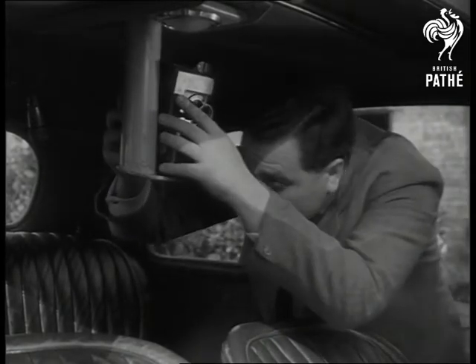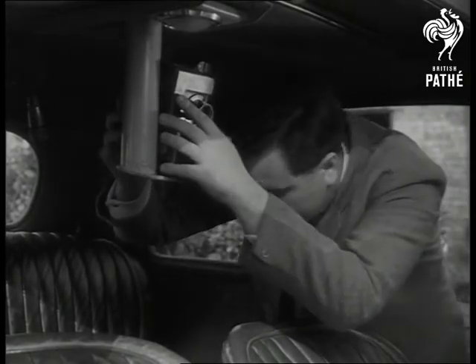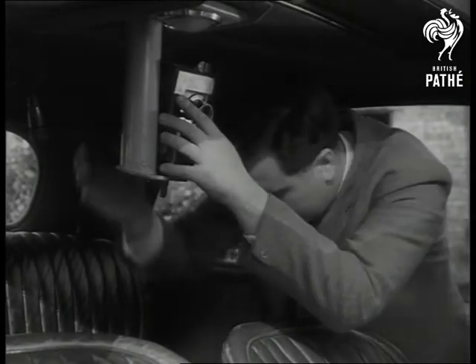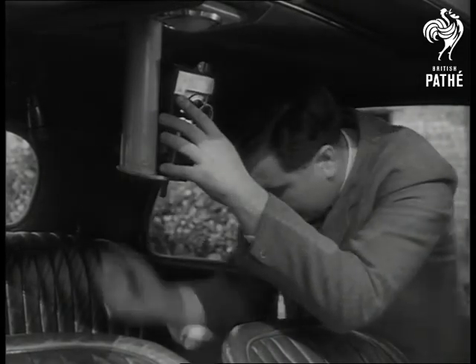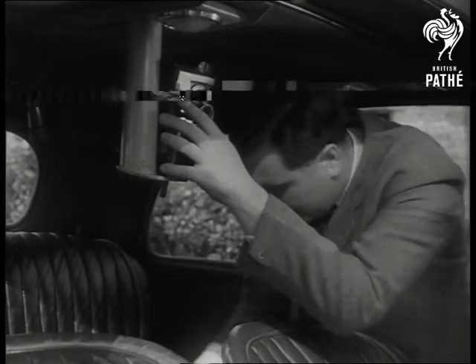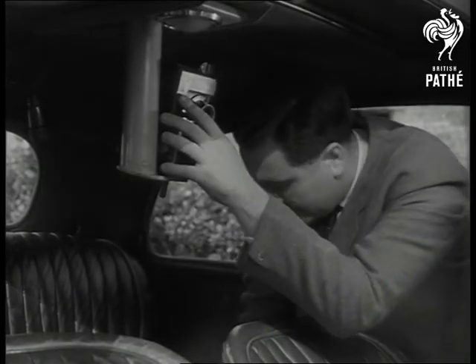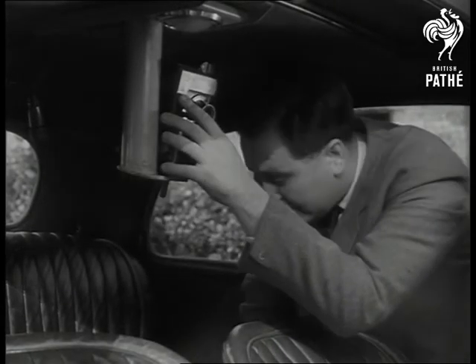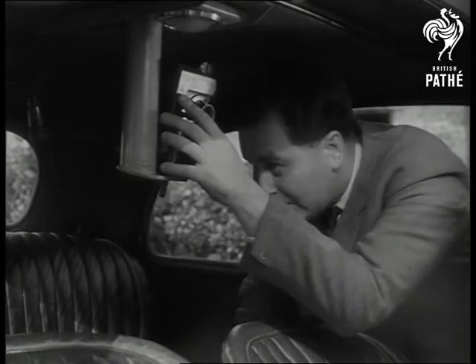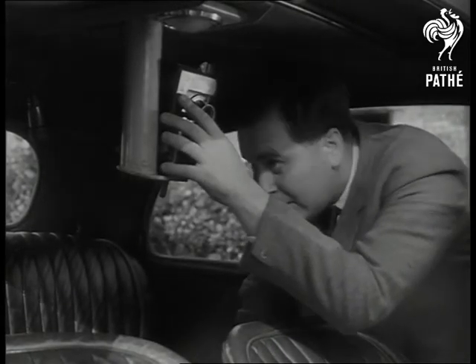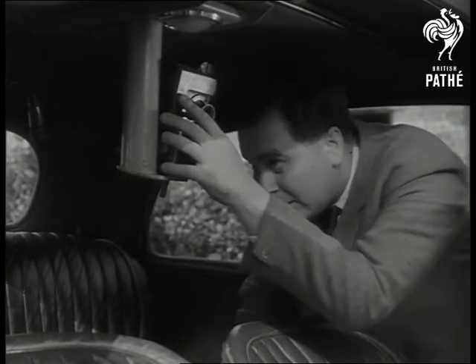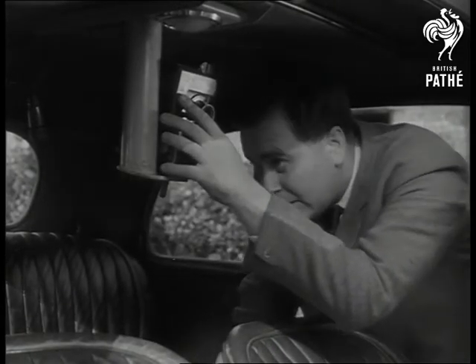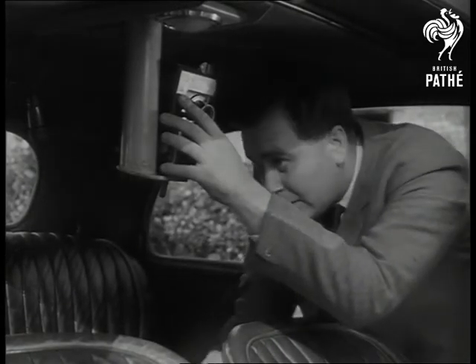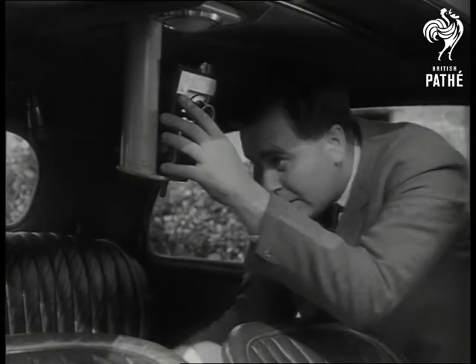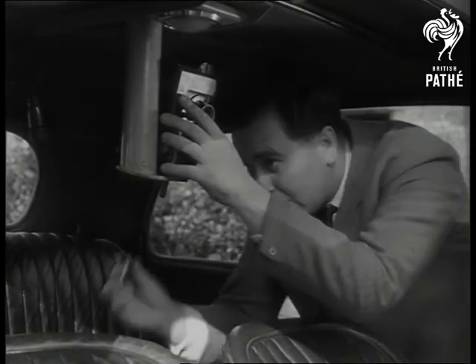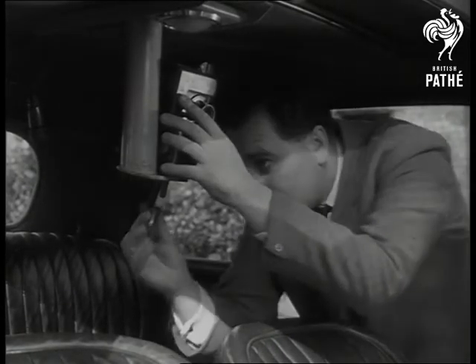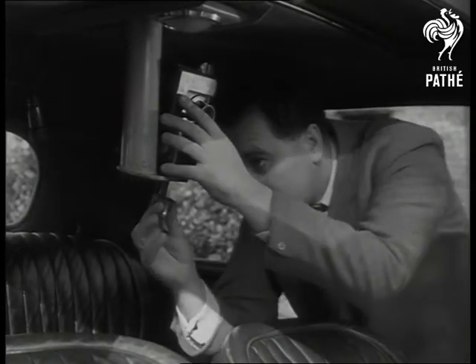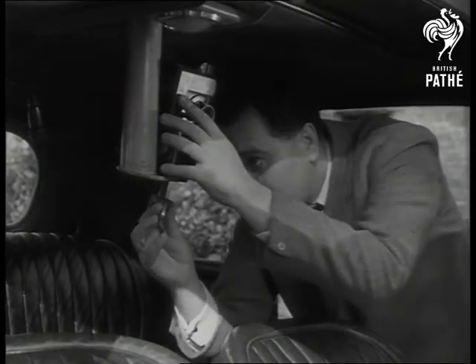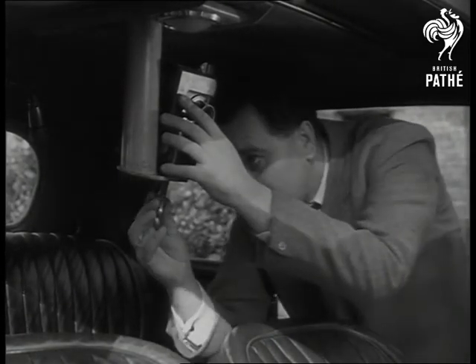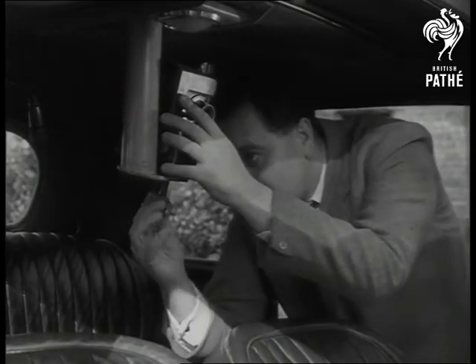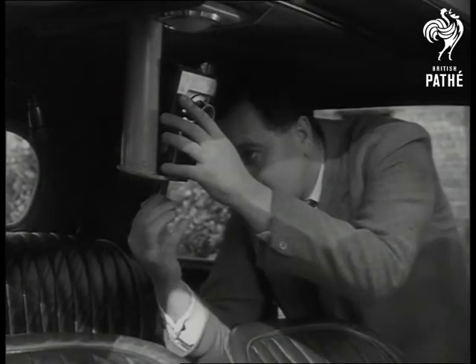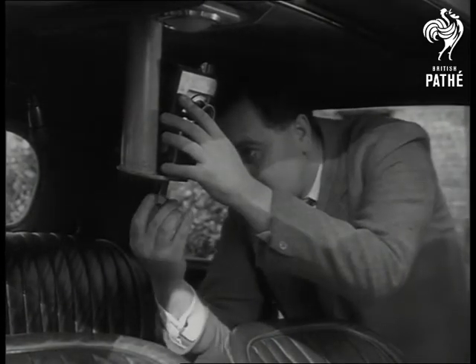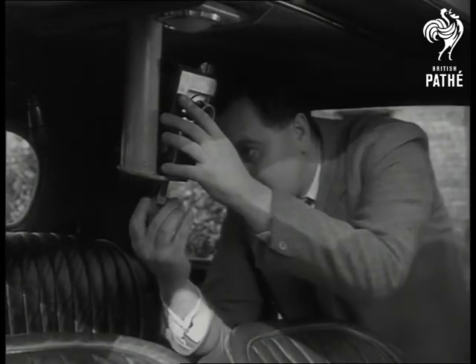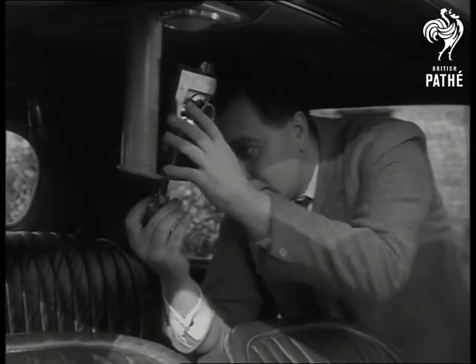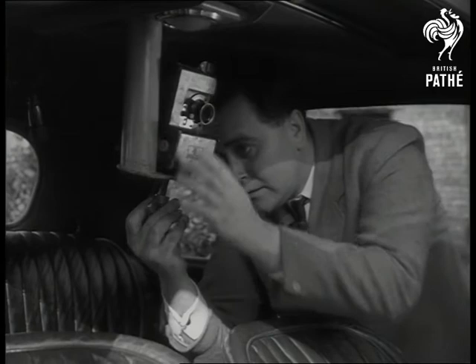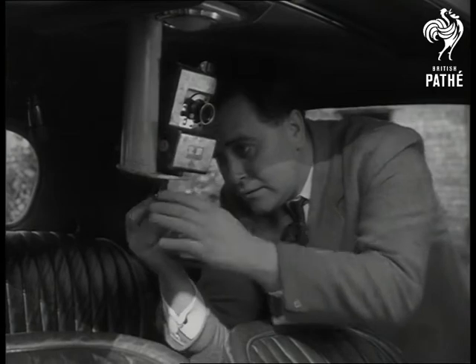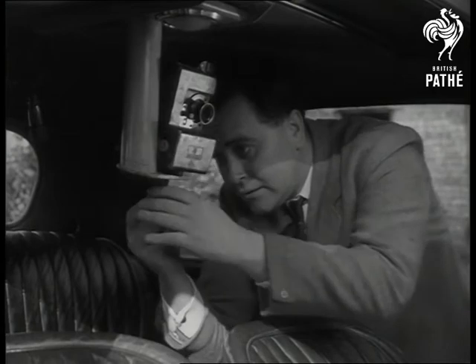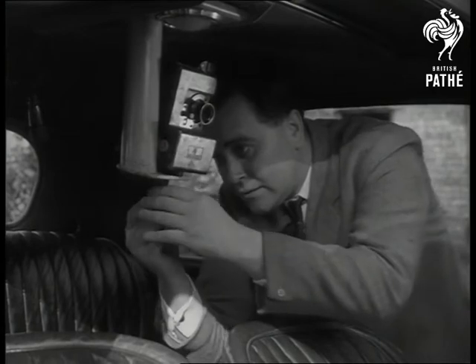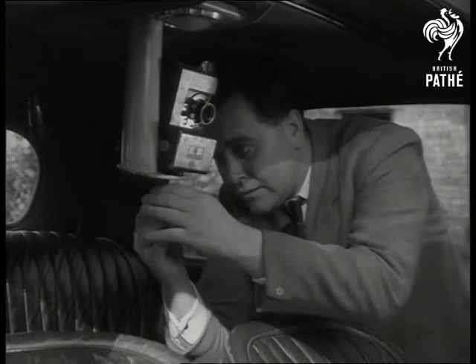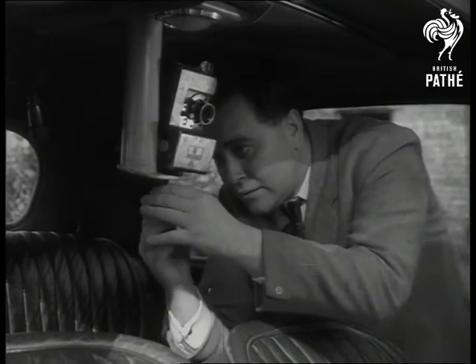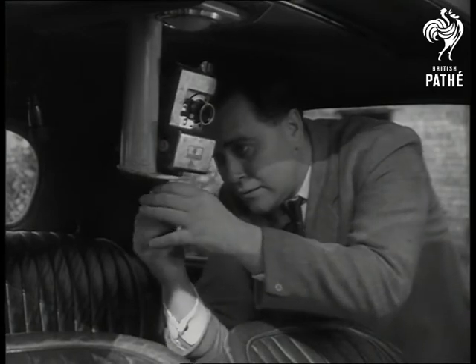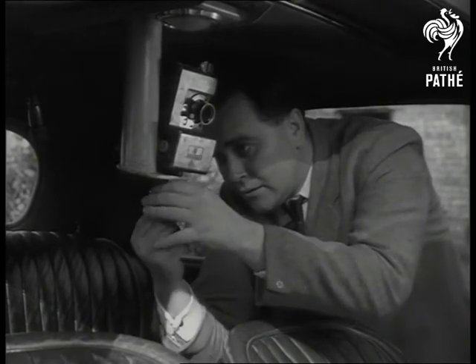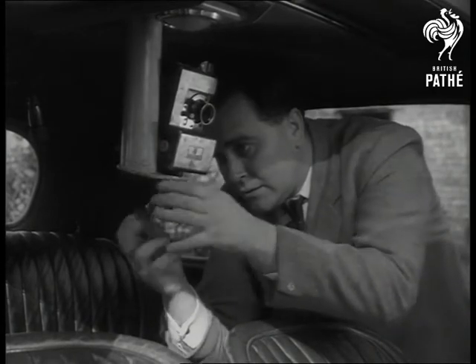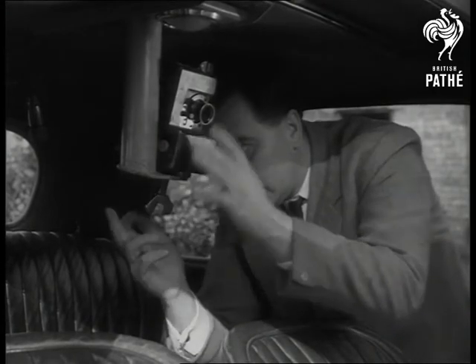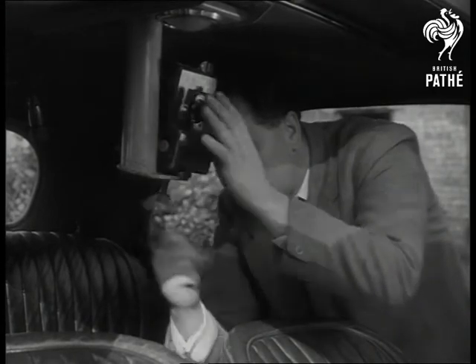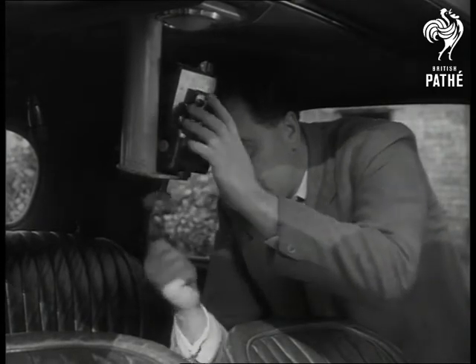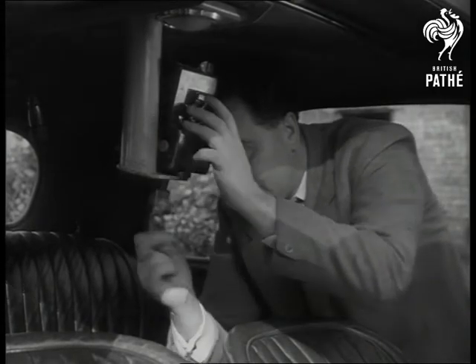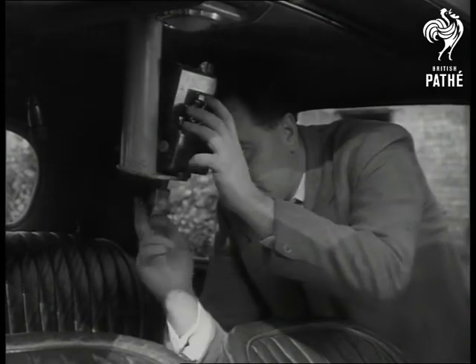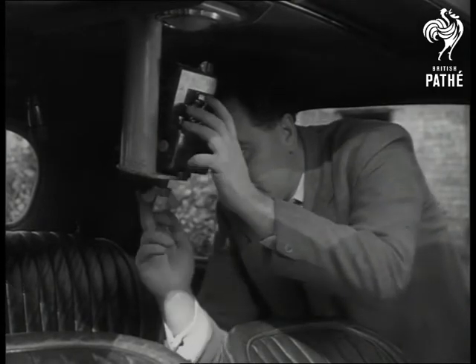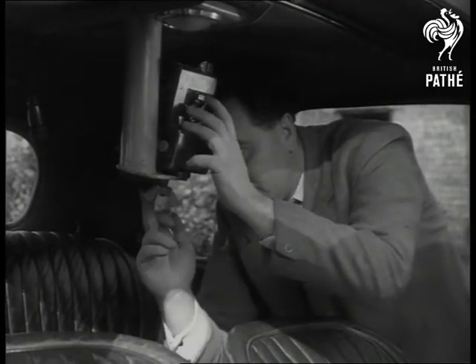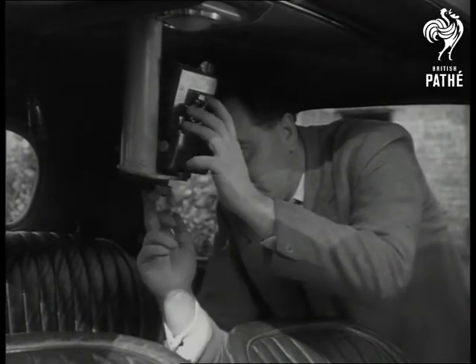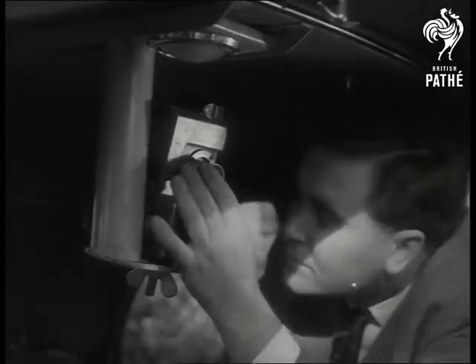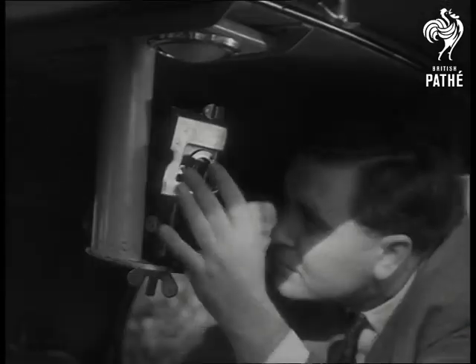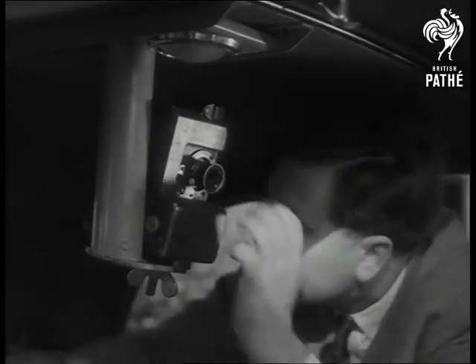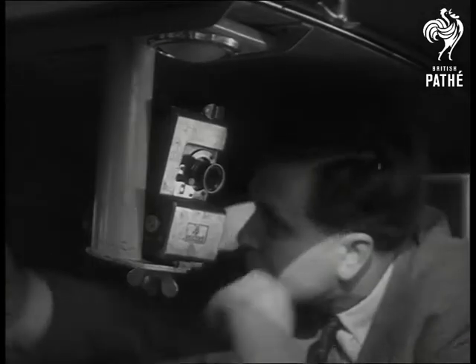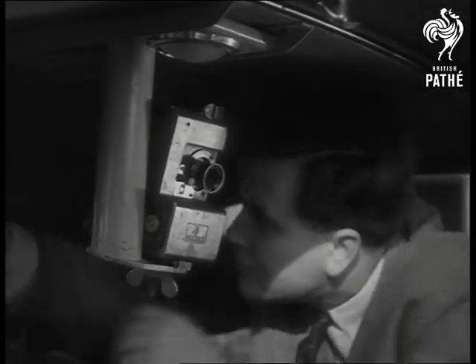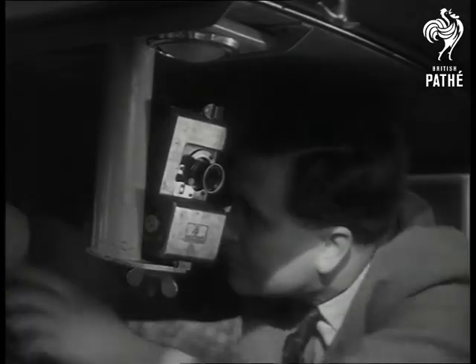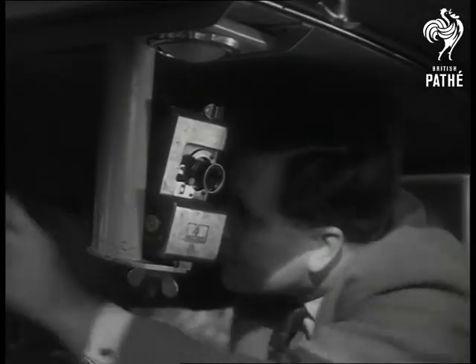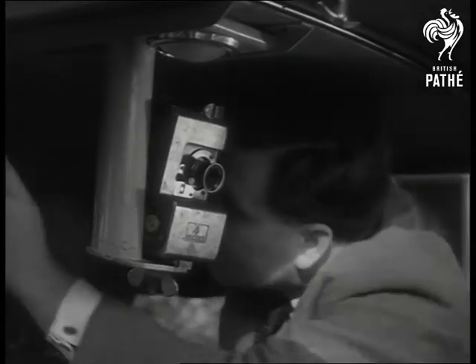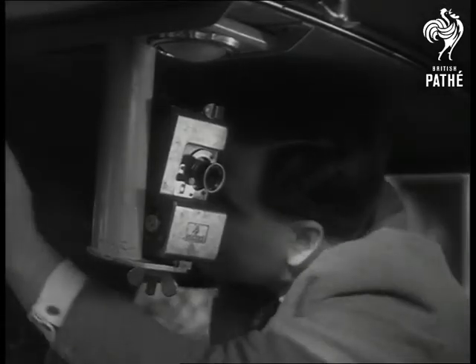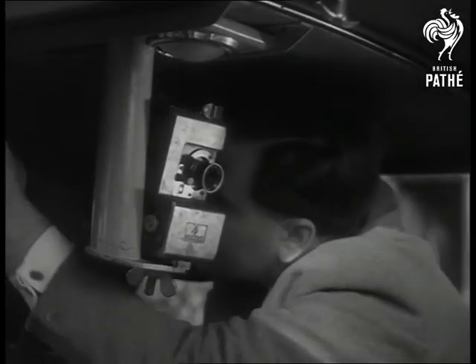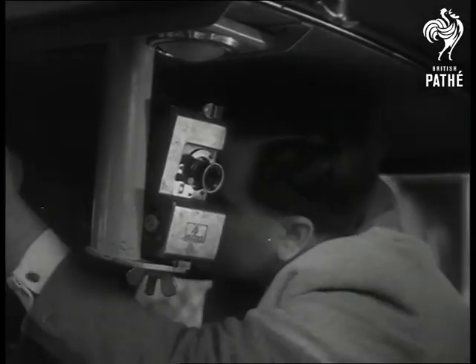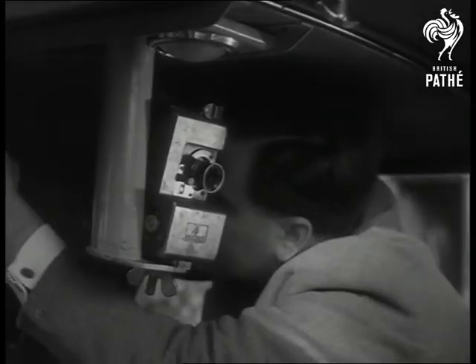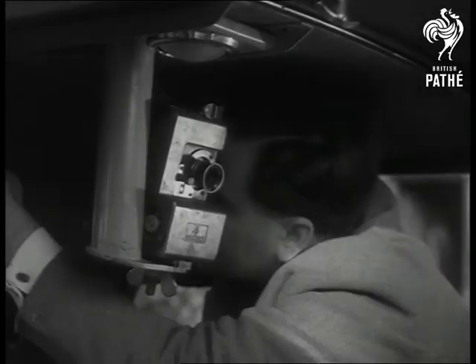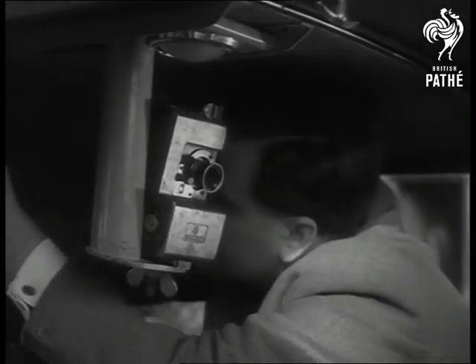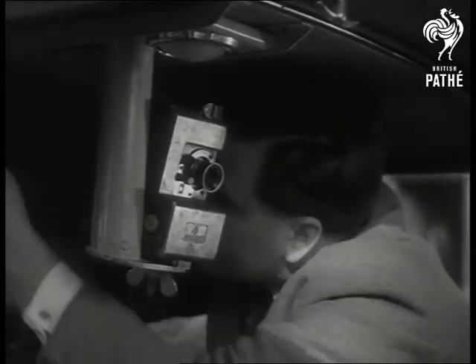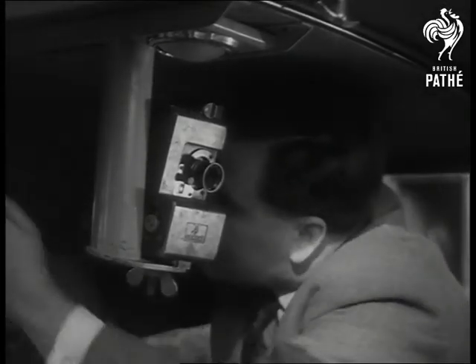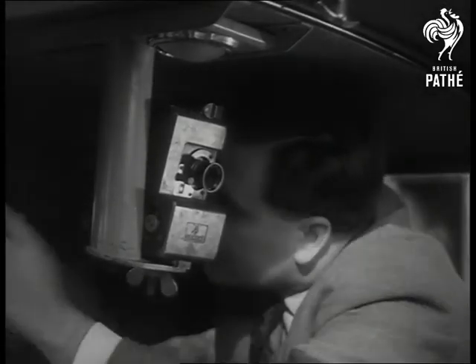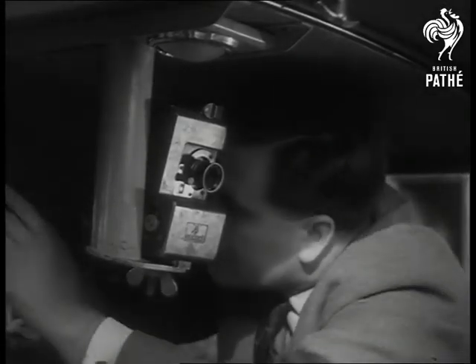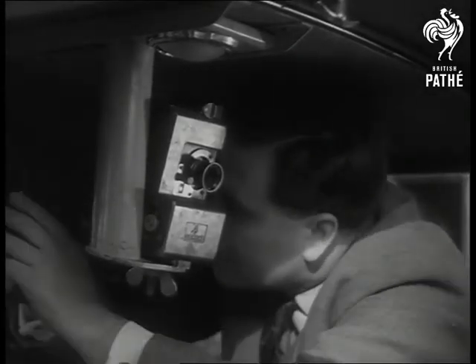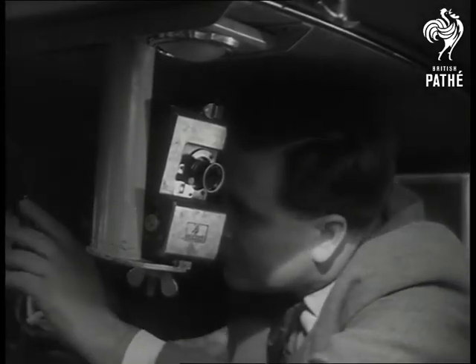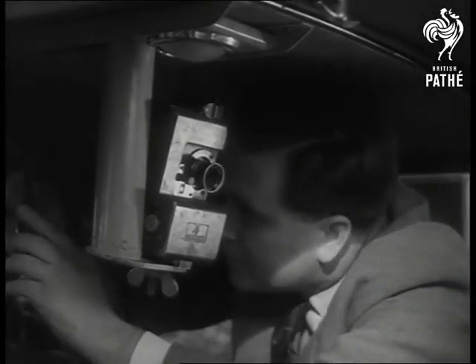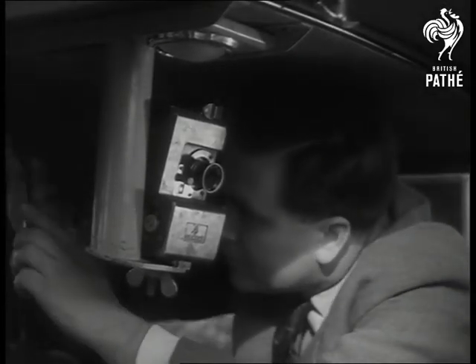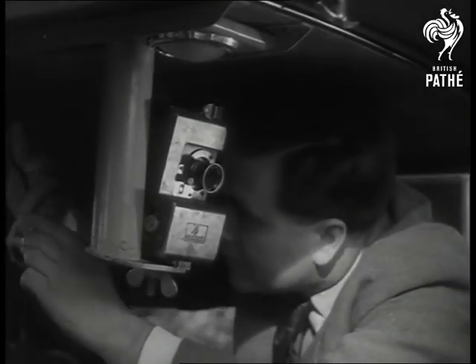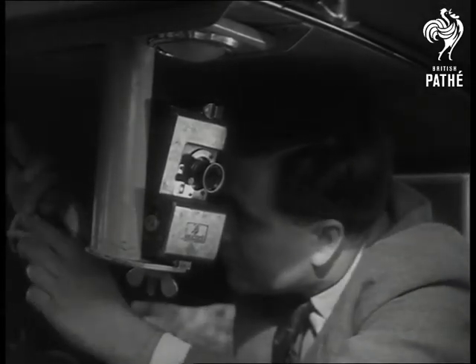By equipping a car with a number of special recording instruments, such as this camera, the research workers are able to build up a step-by-step analysis of a driver's behaviour.